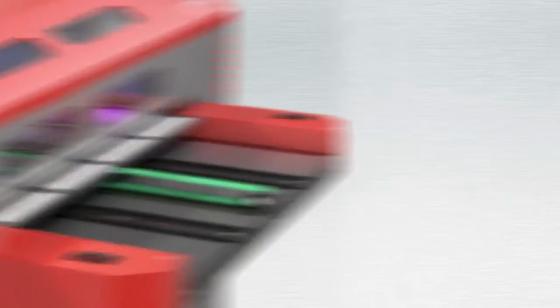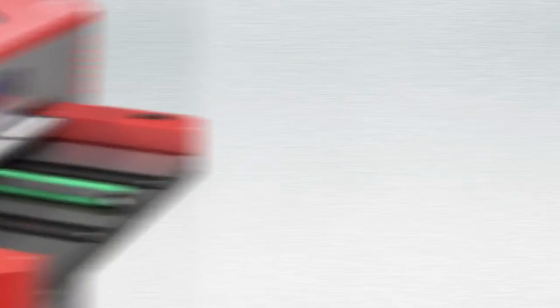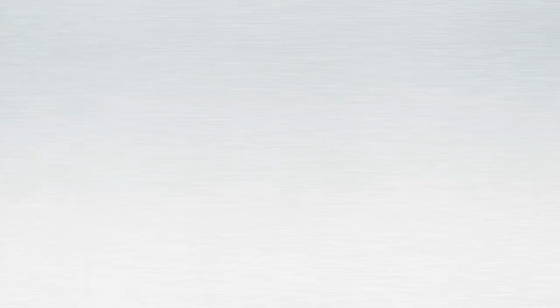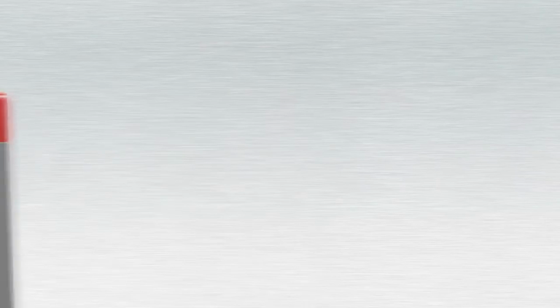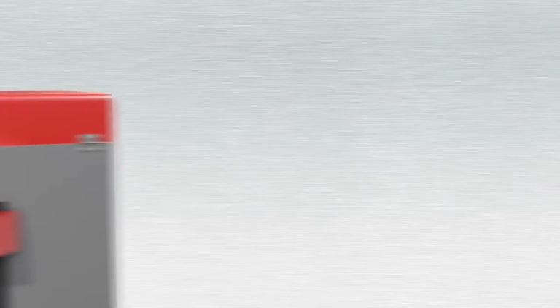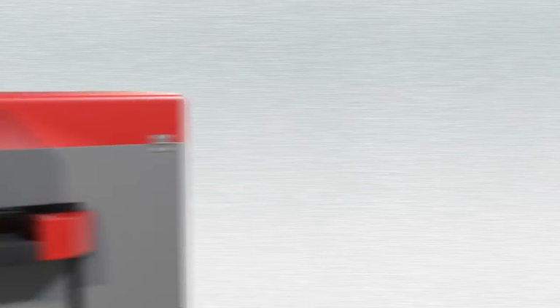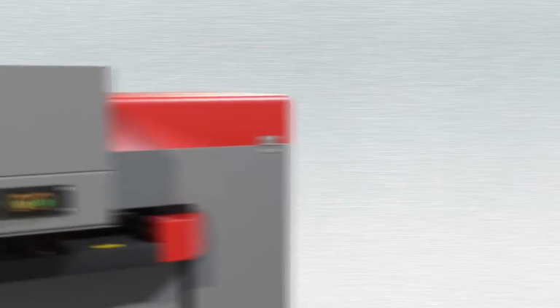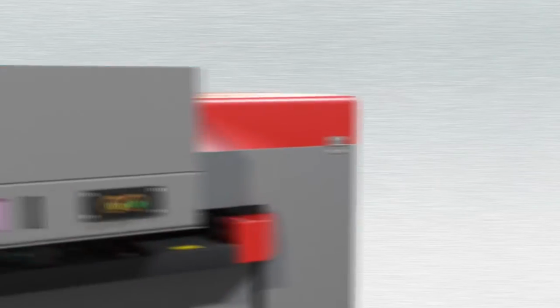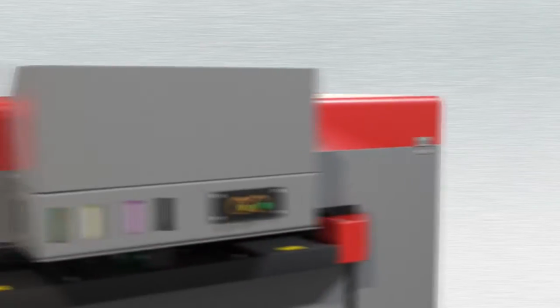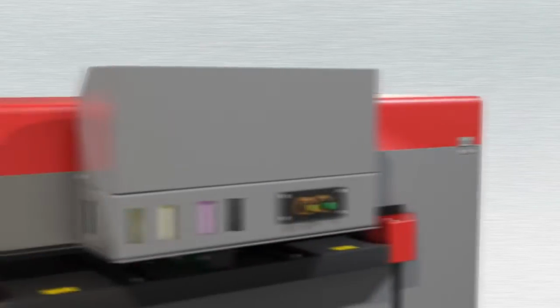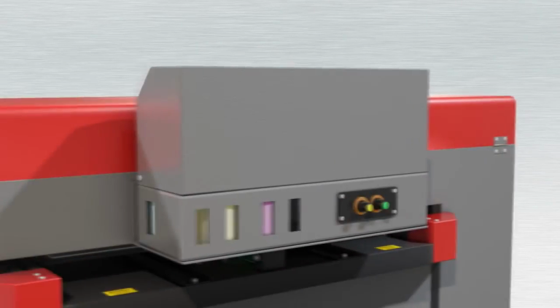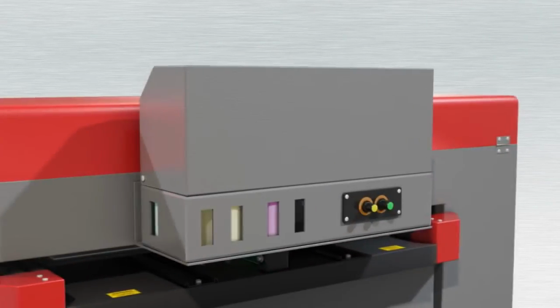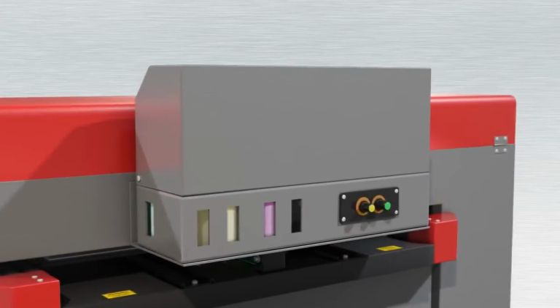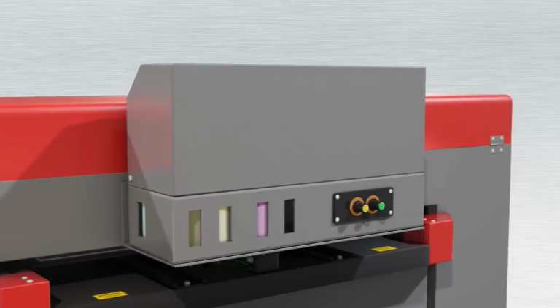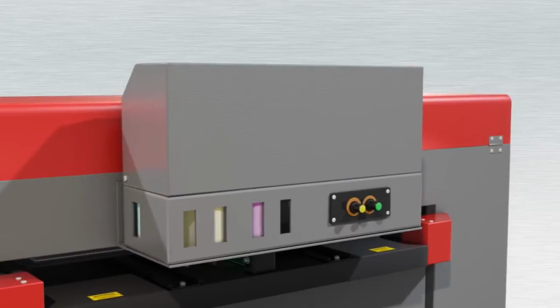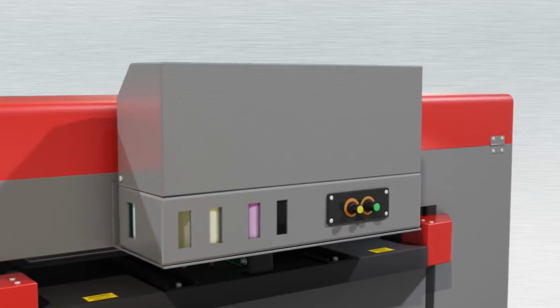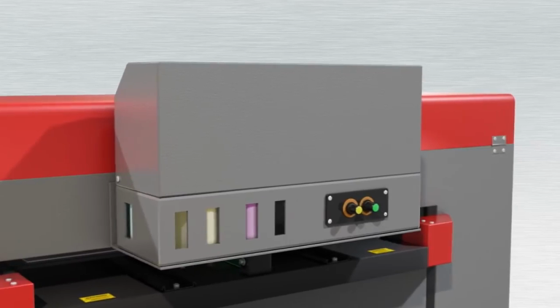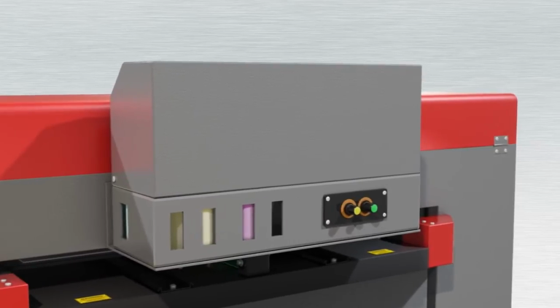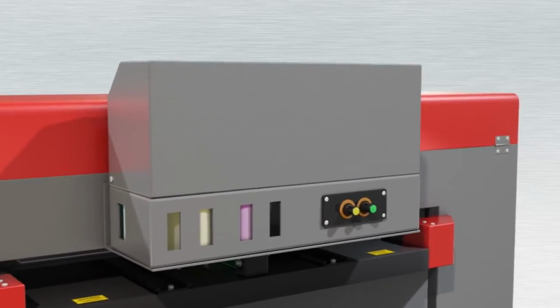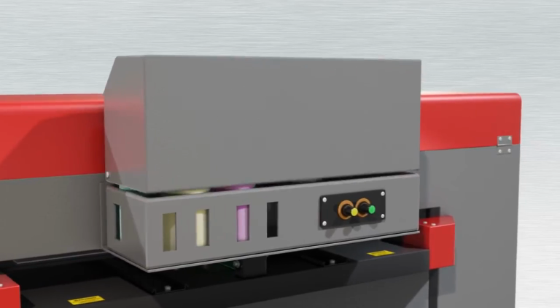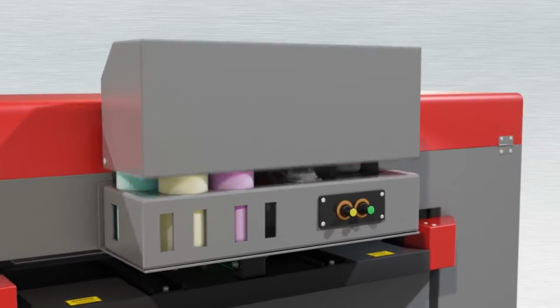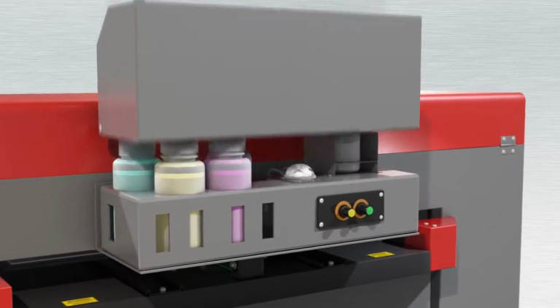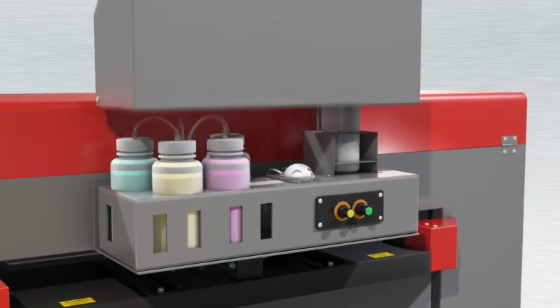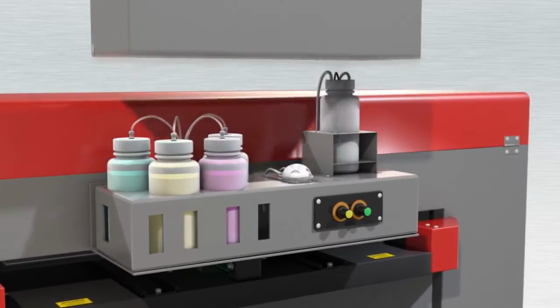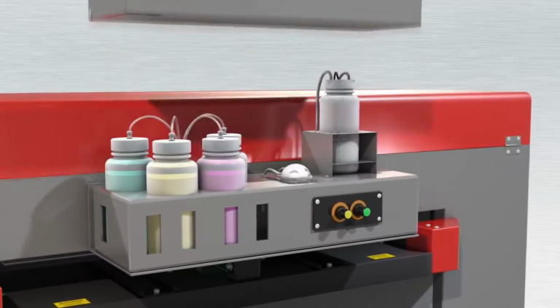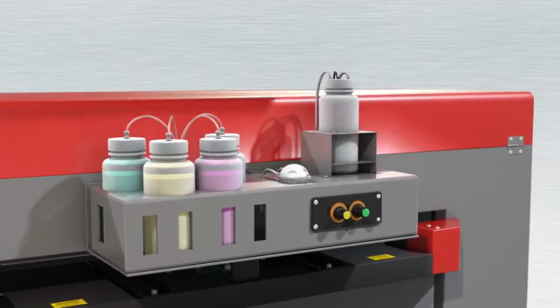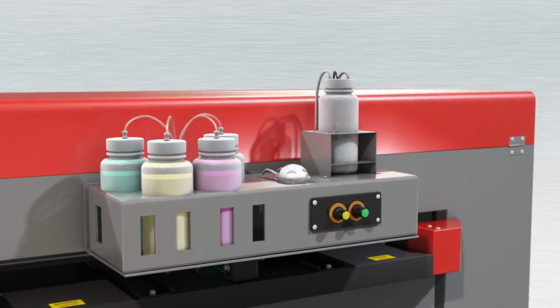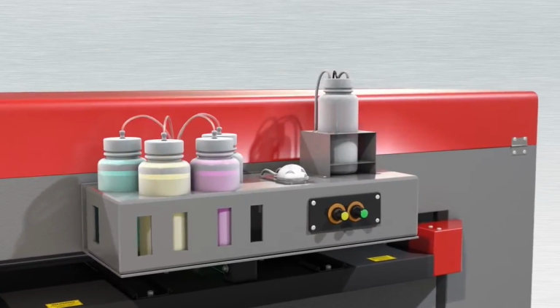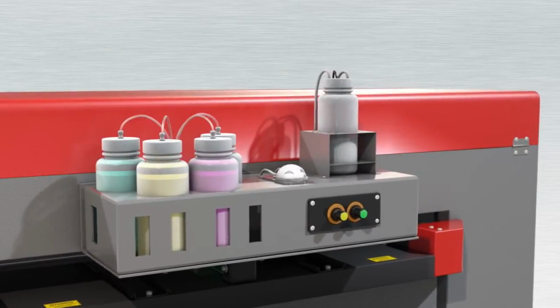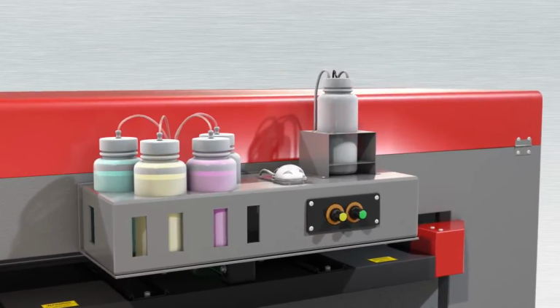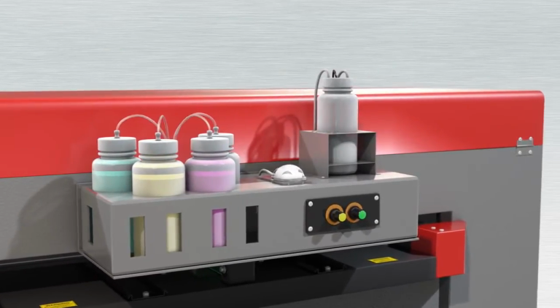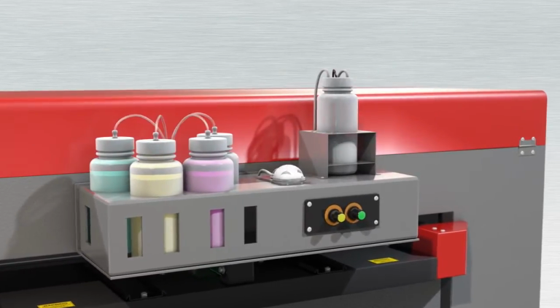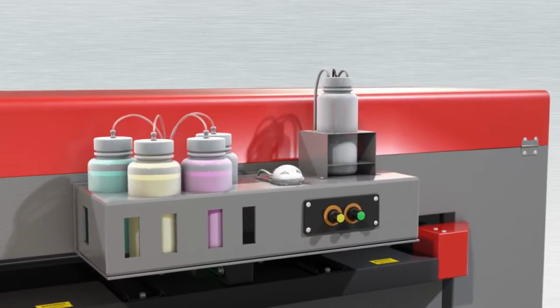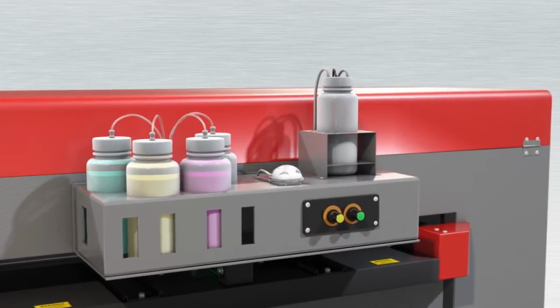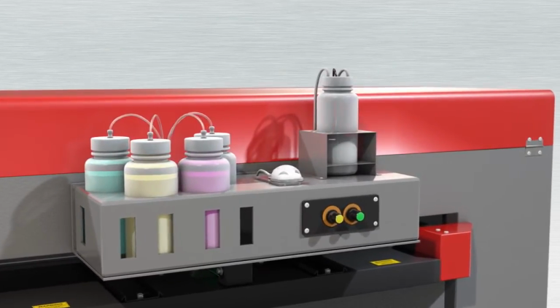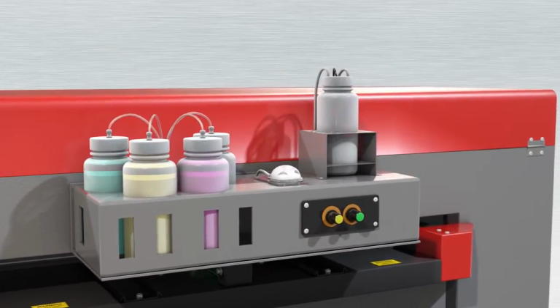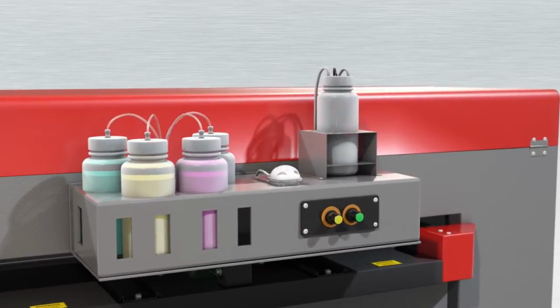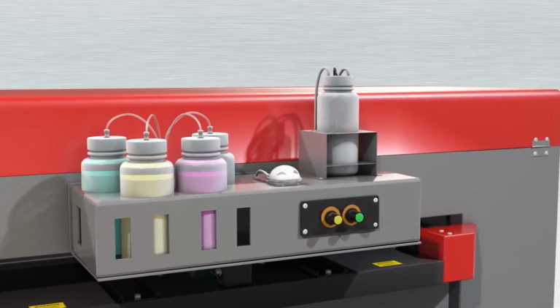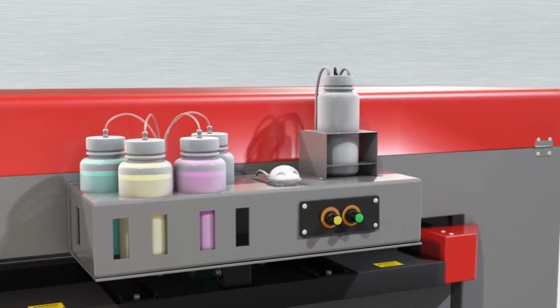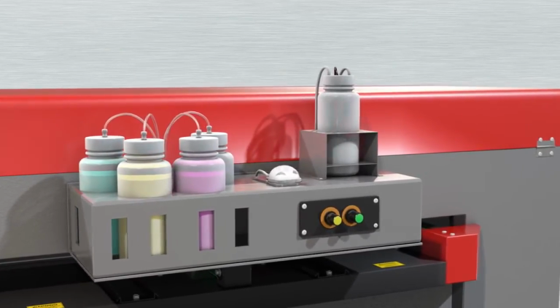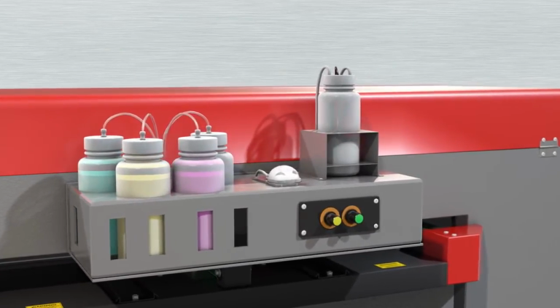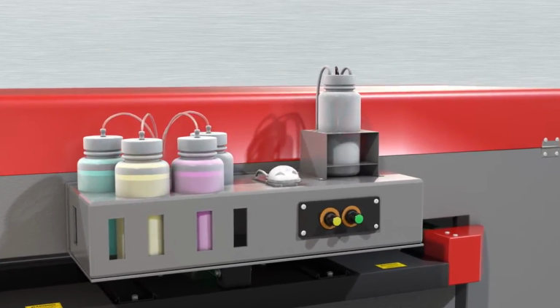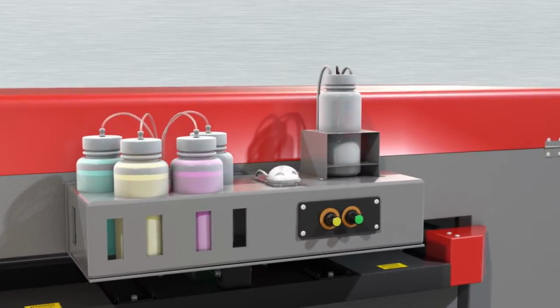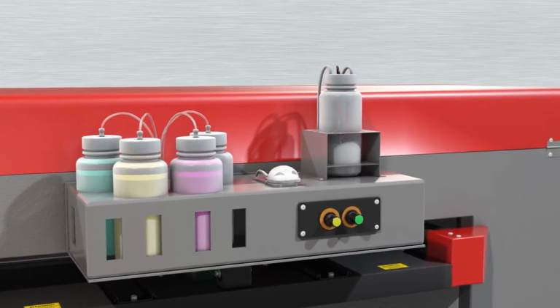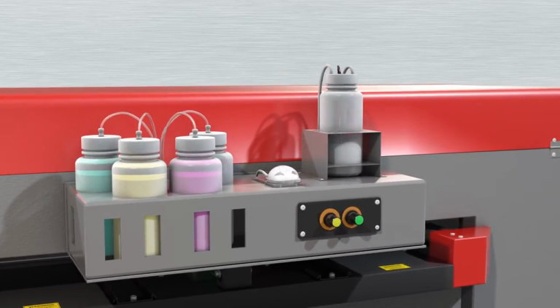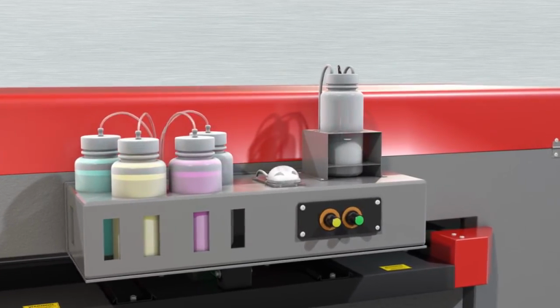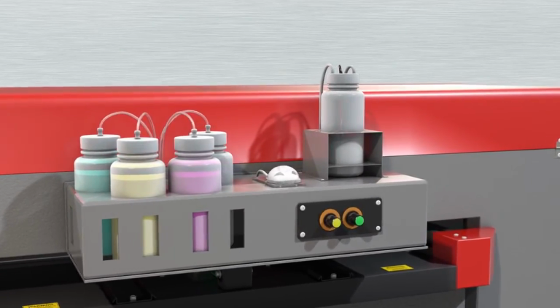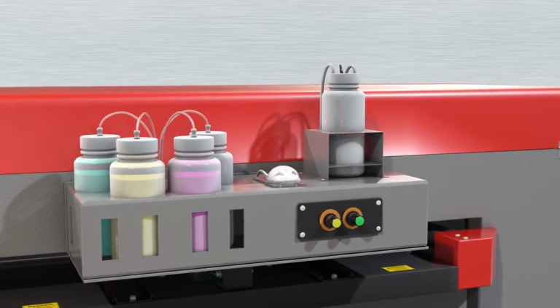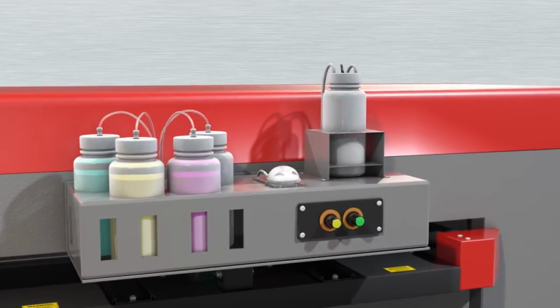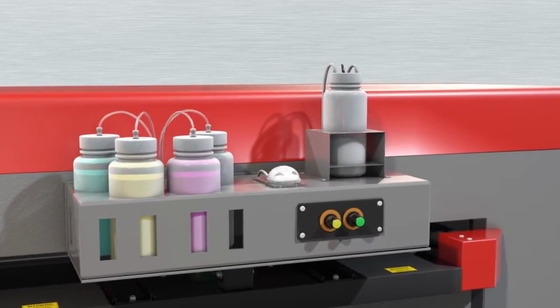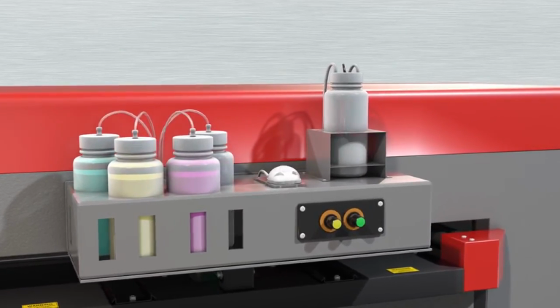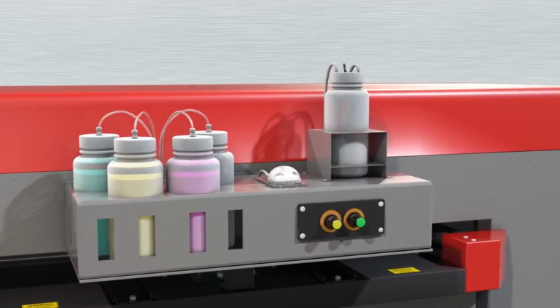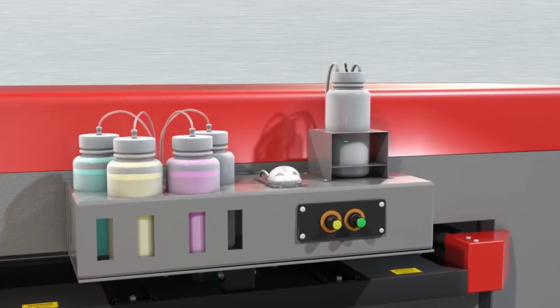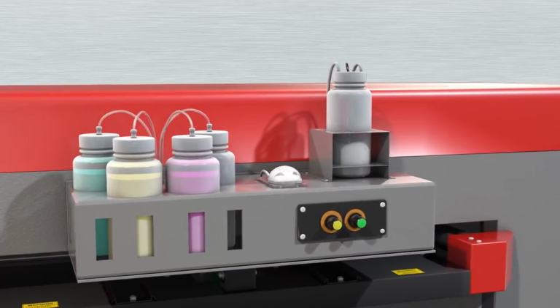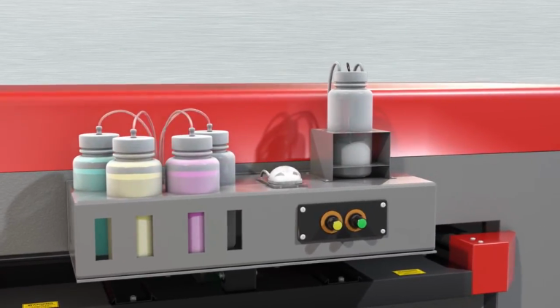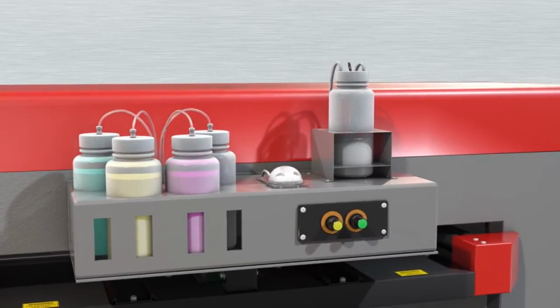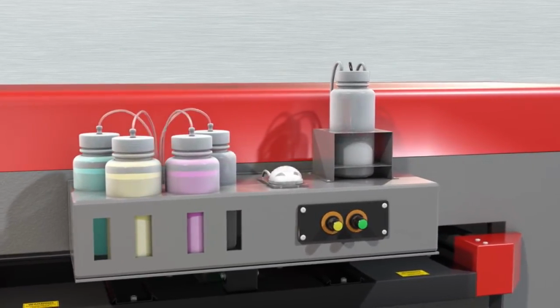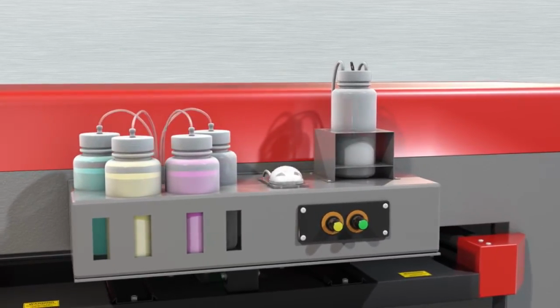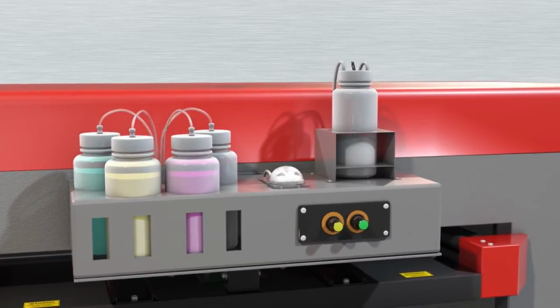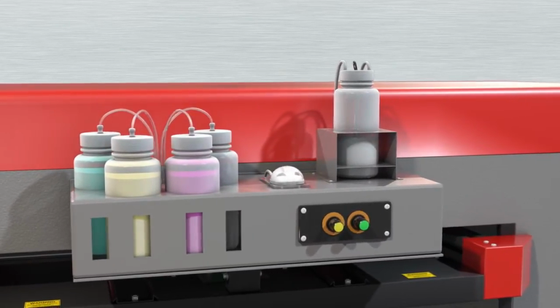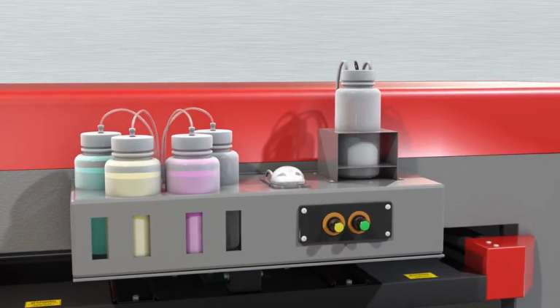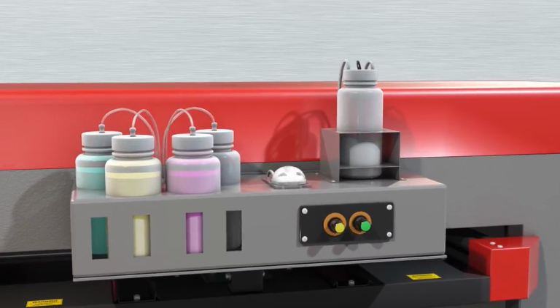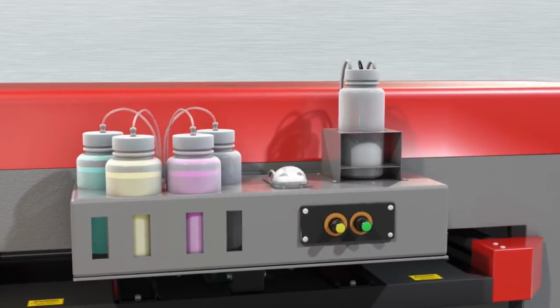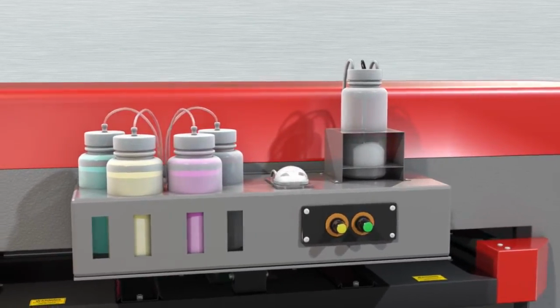All white inks are pressurized and recirculated with filtering by WIMS, our white ink management system, for less downtime and fewer ink issues.